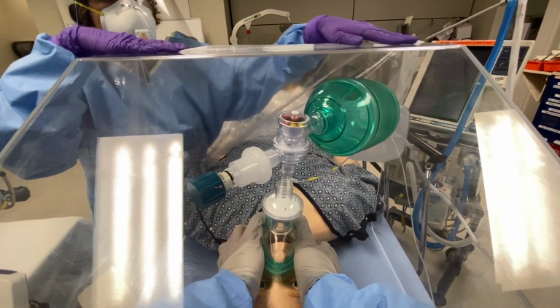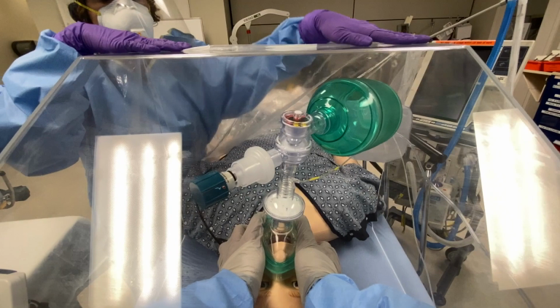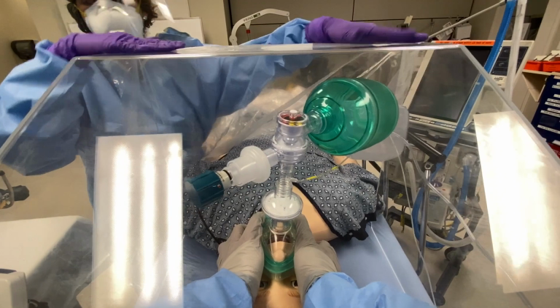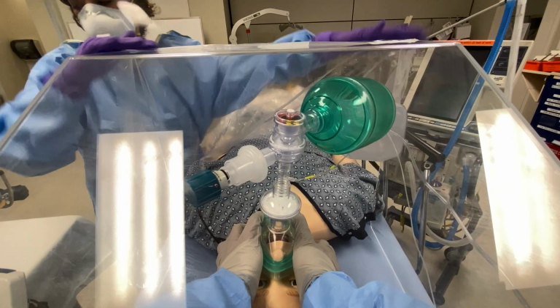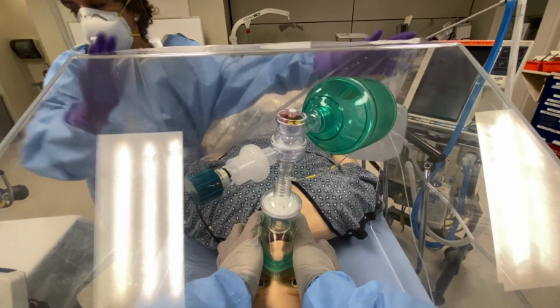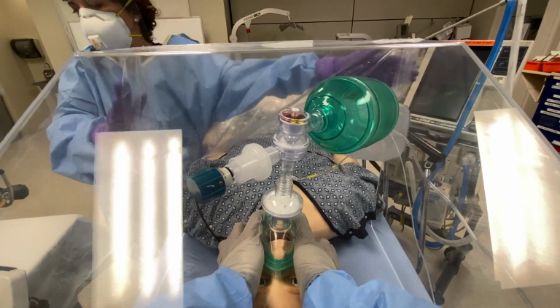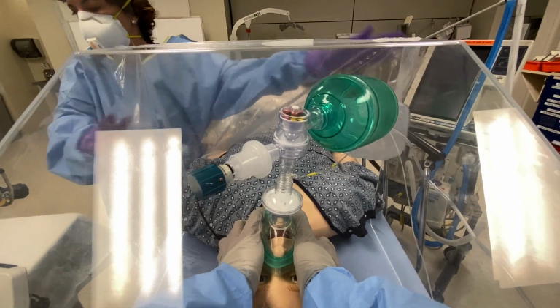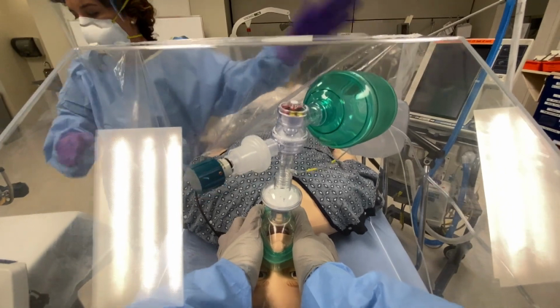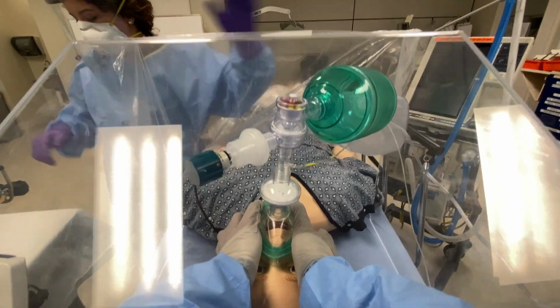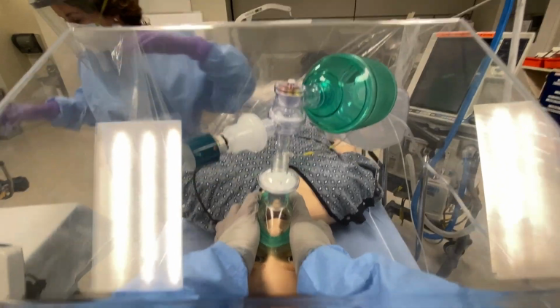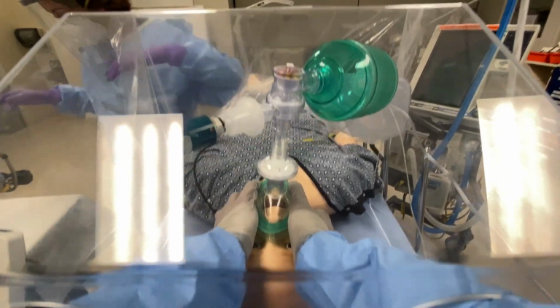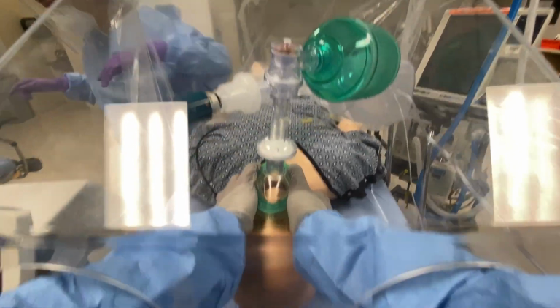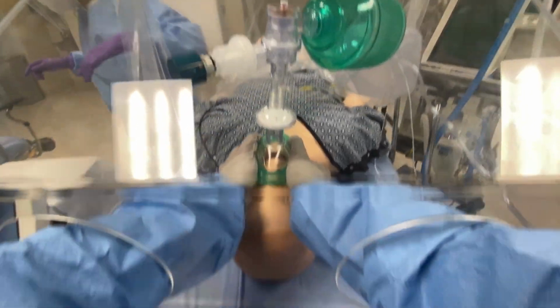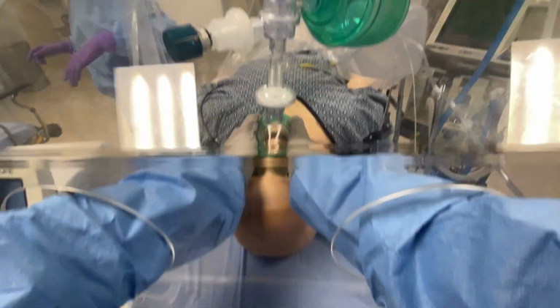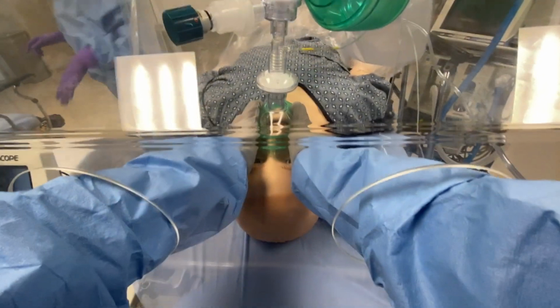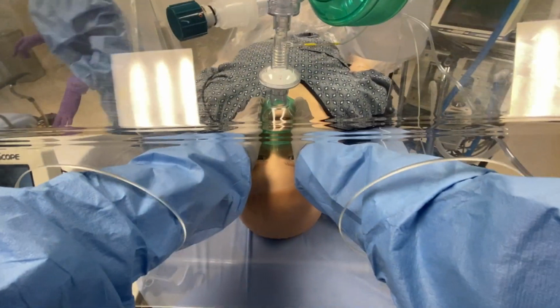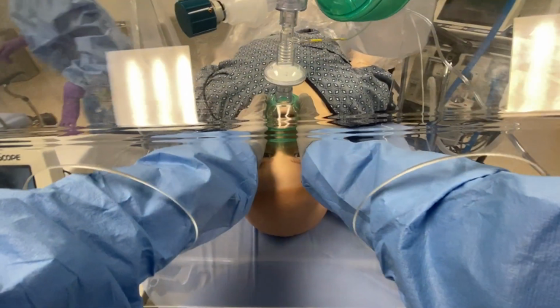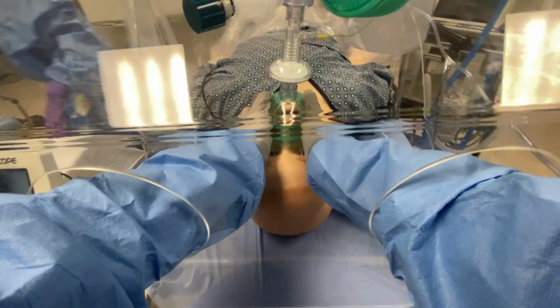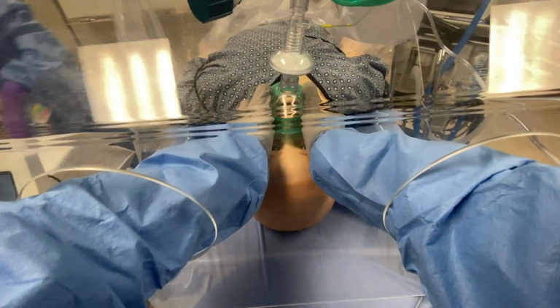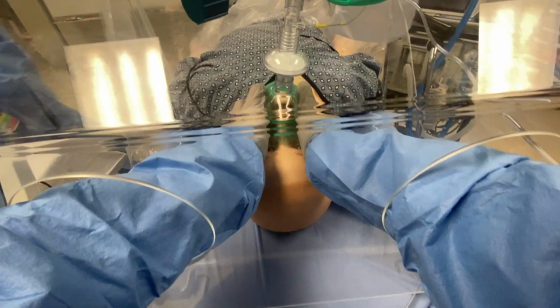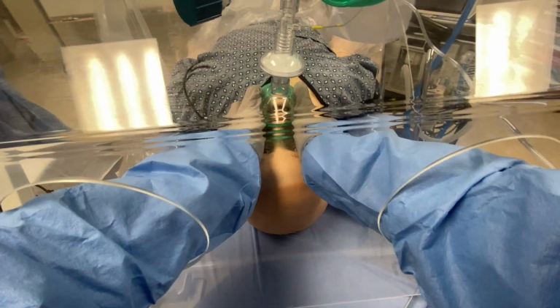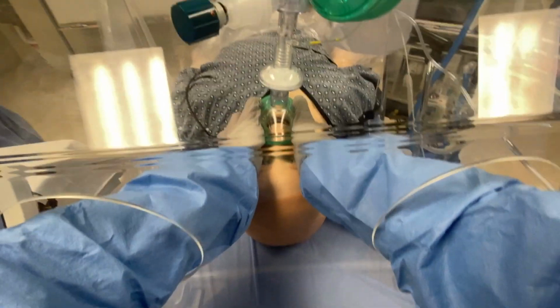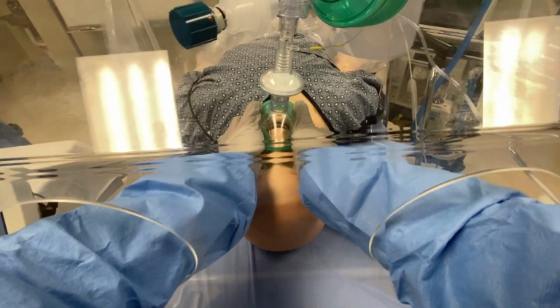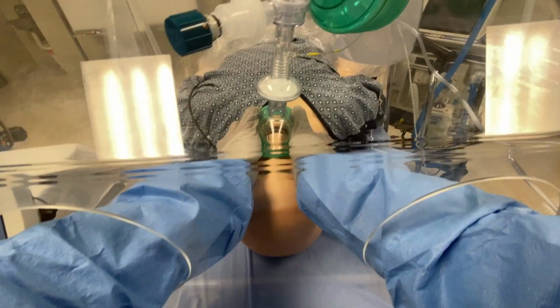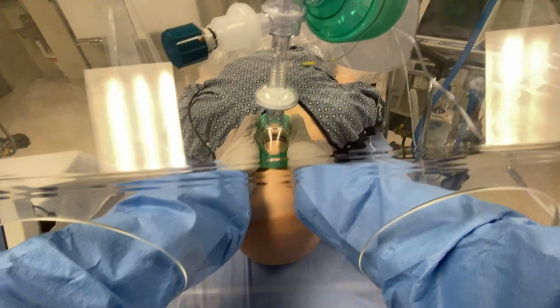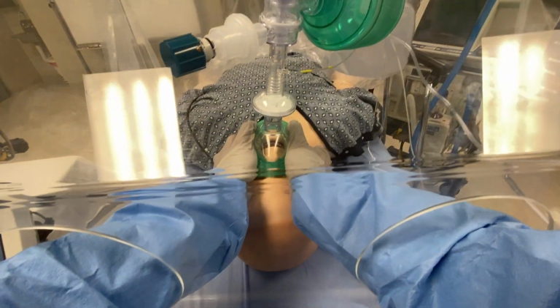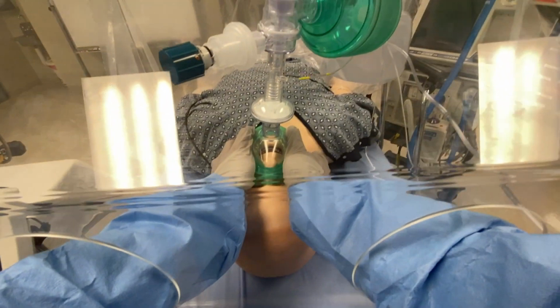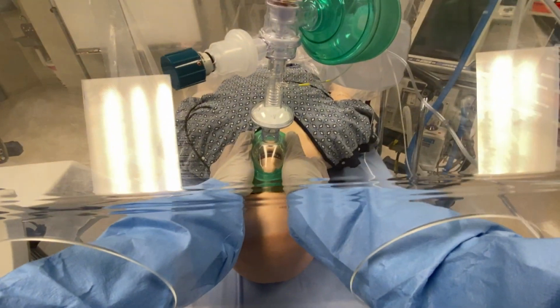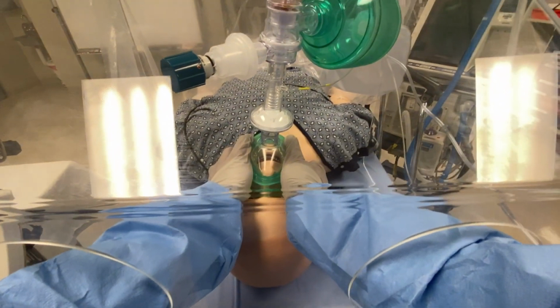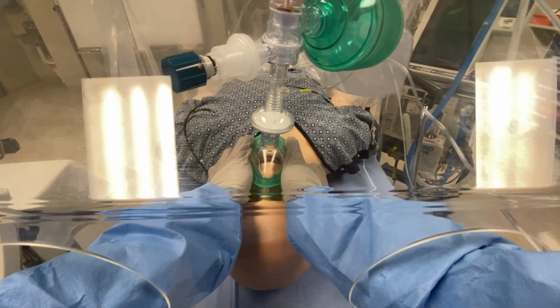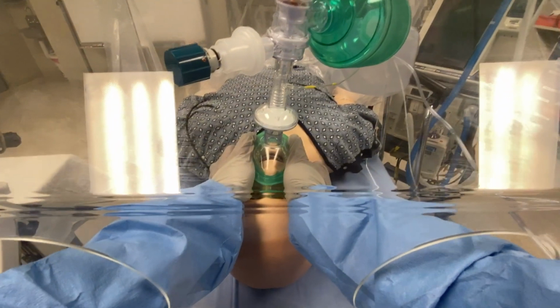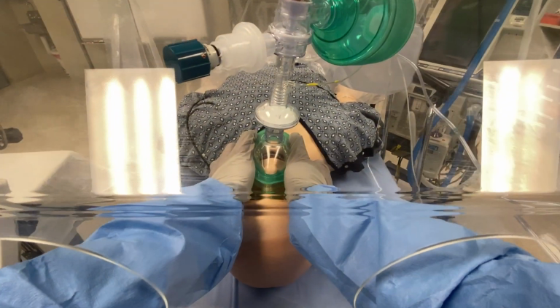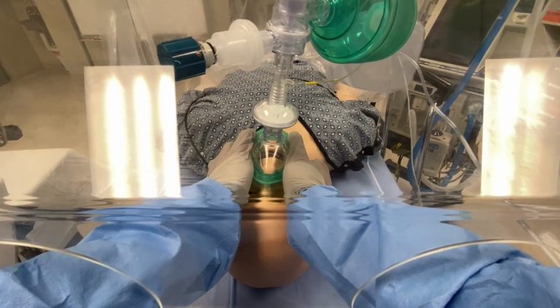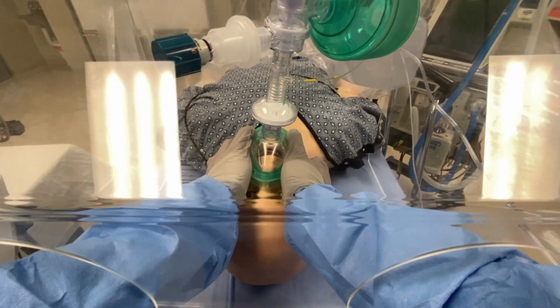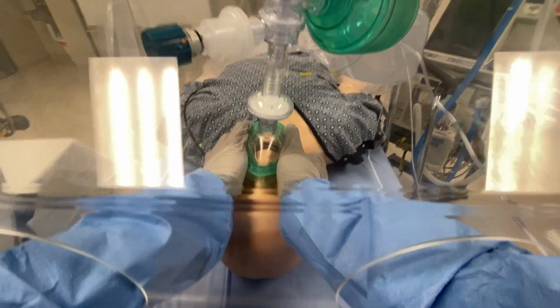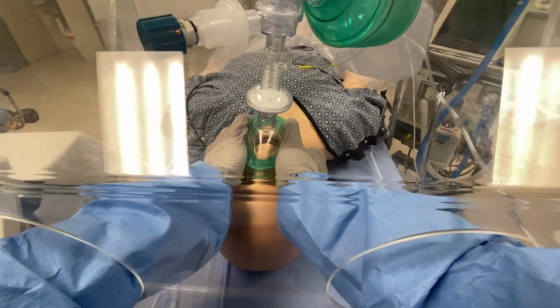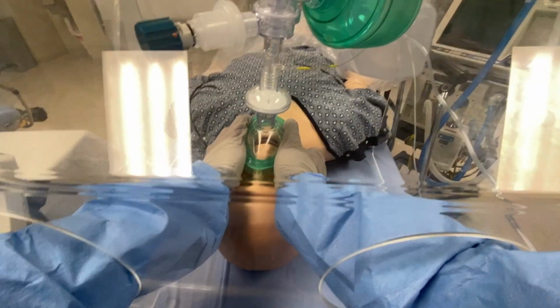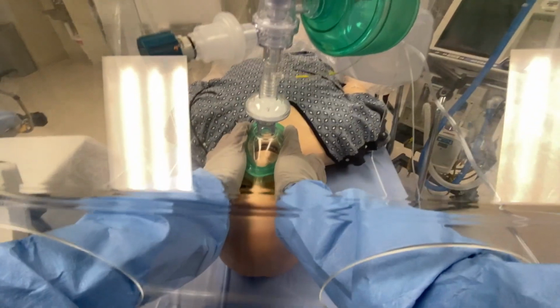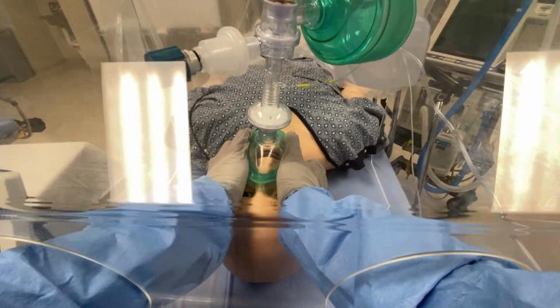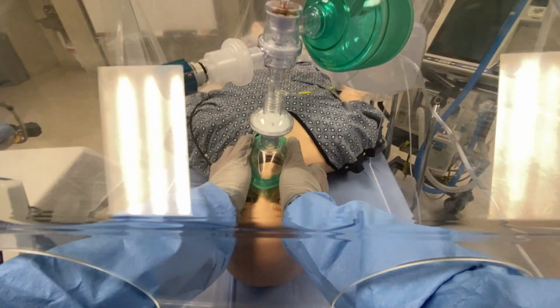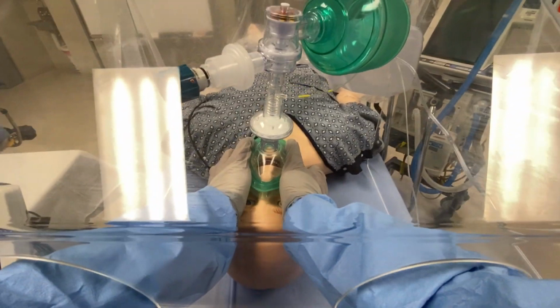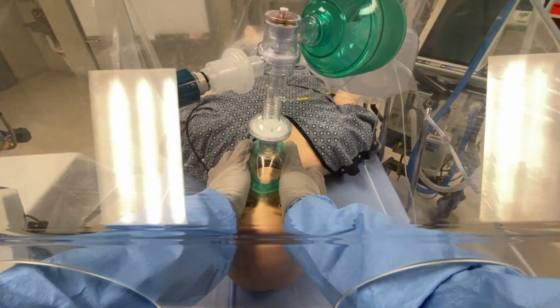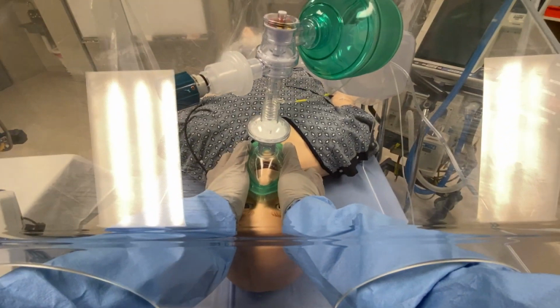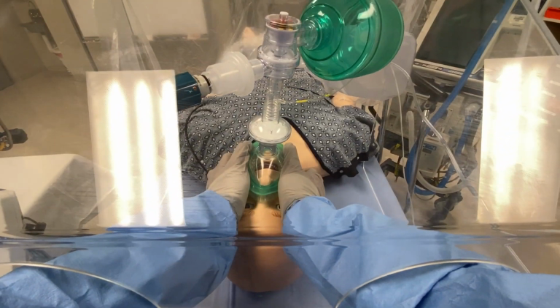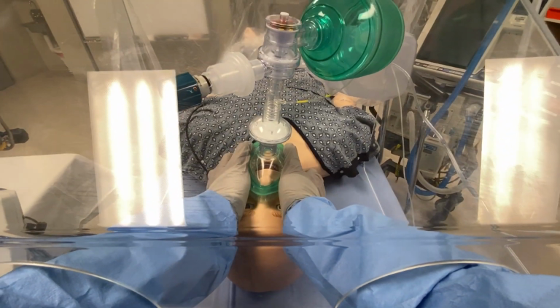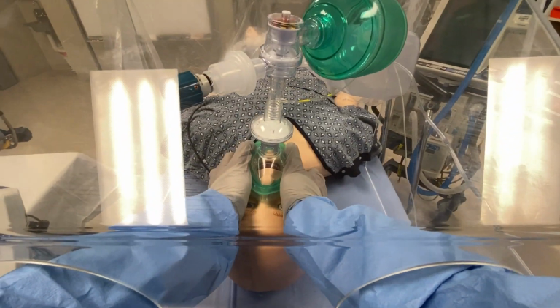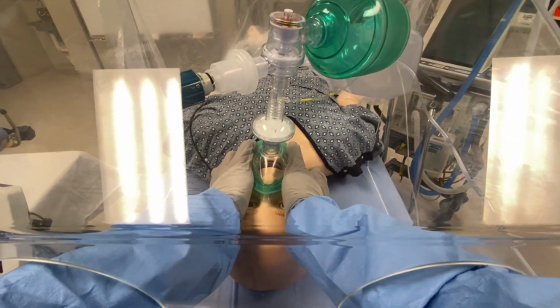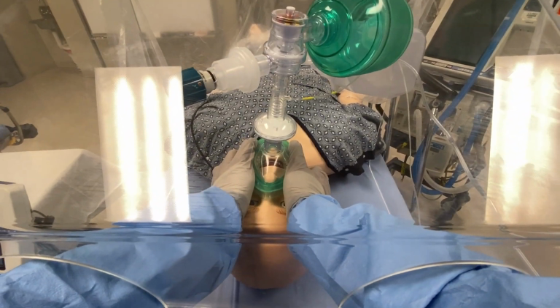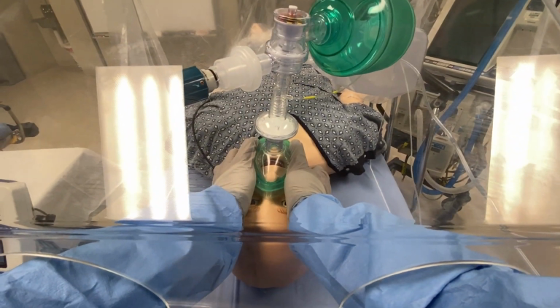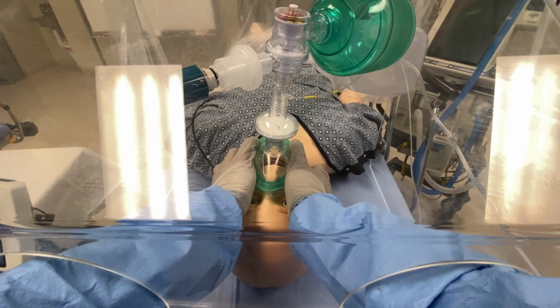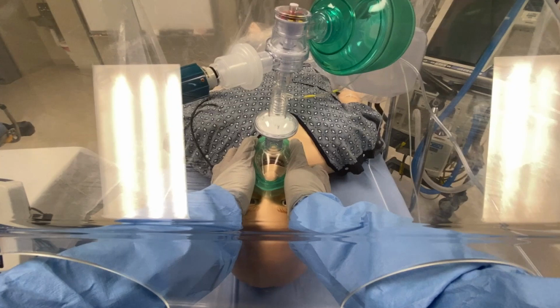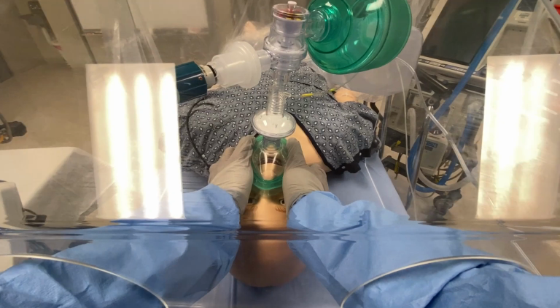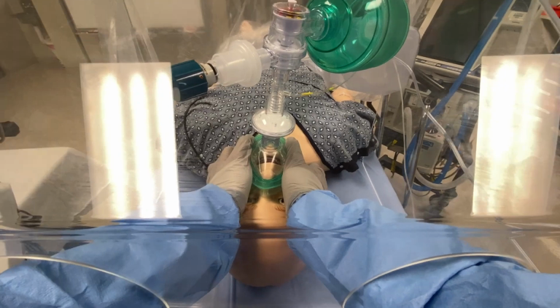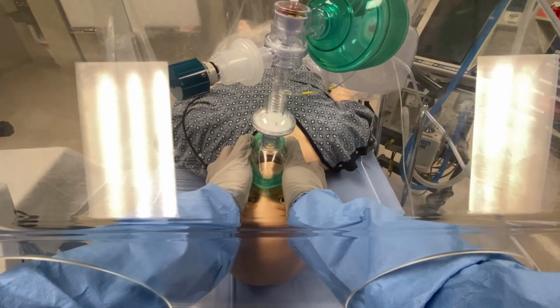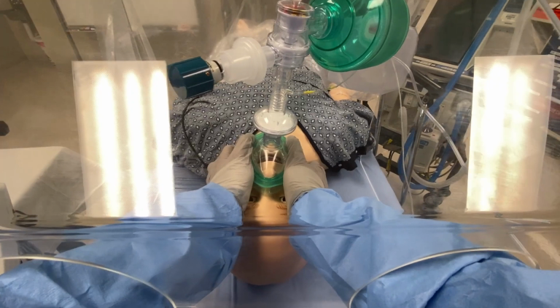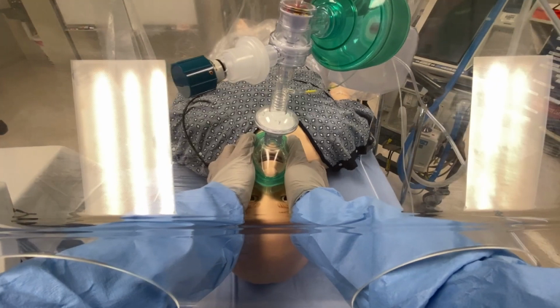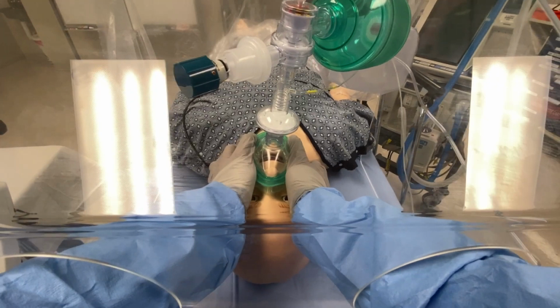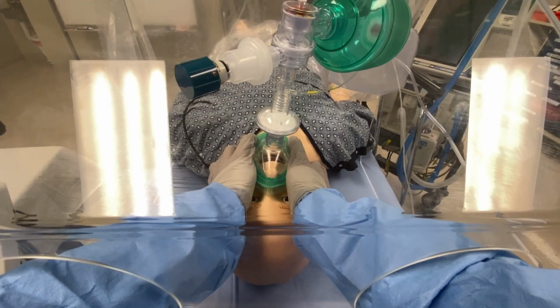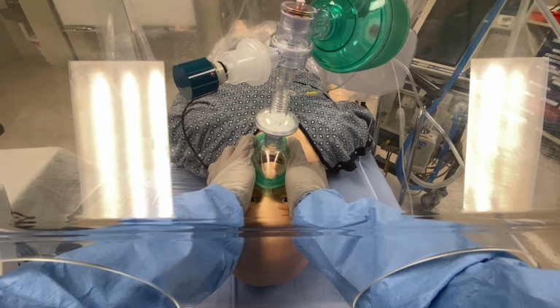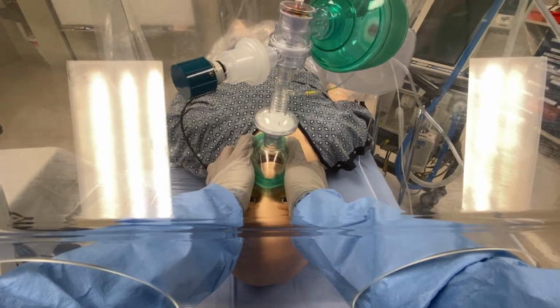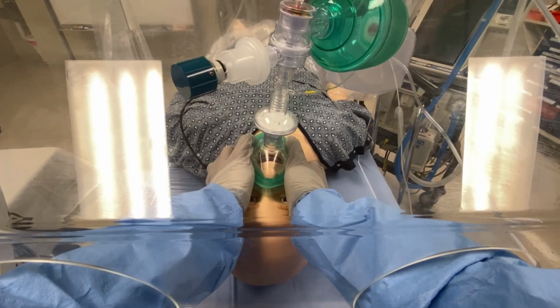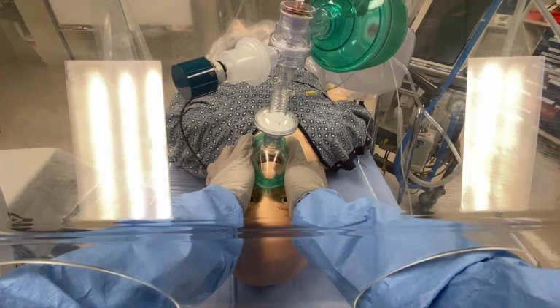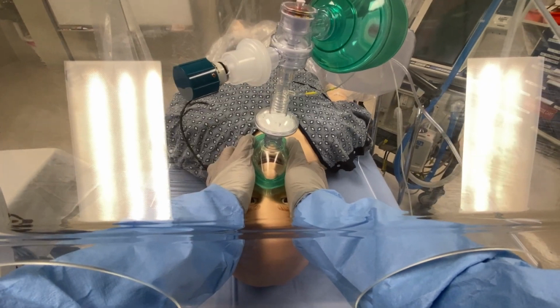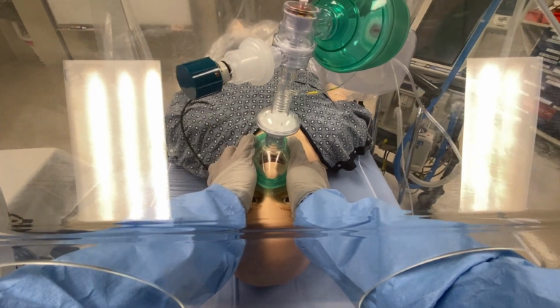The plastic drape is on. How's his oxygen saturation? 99%.